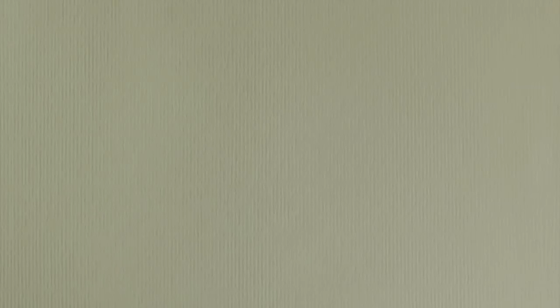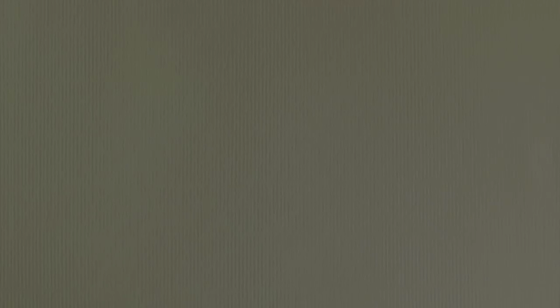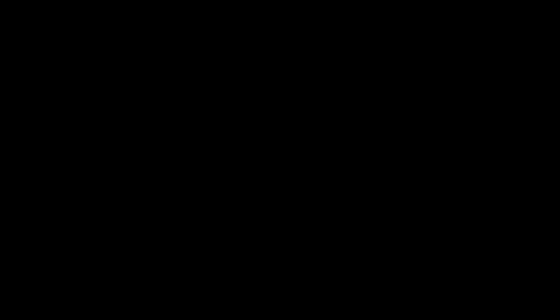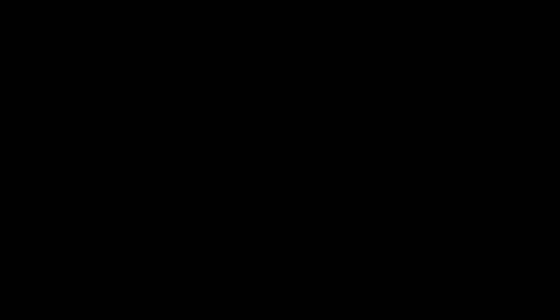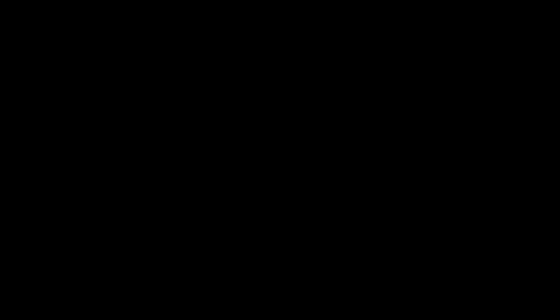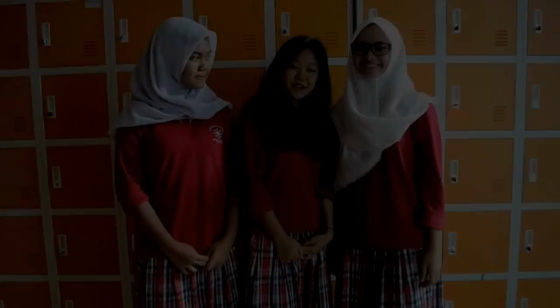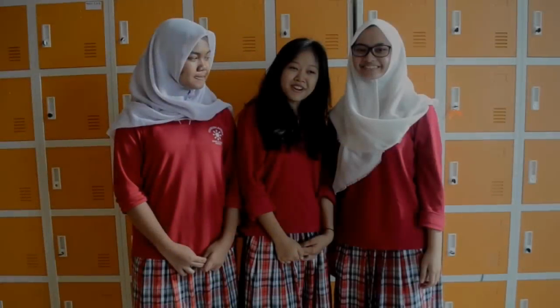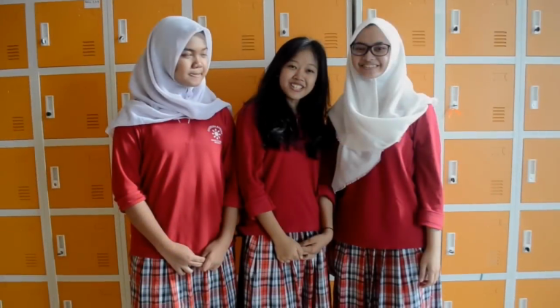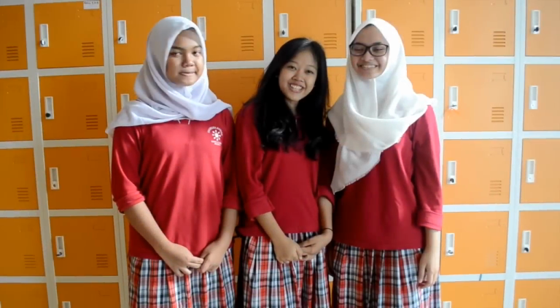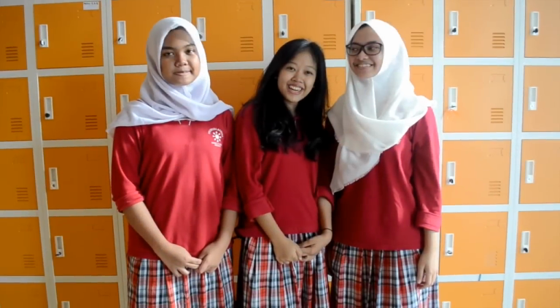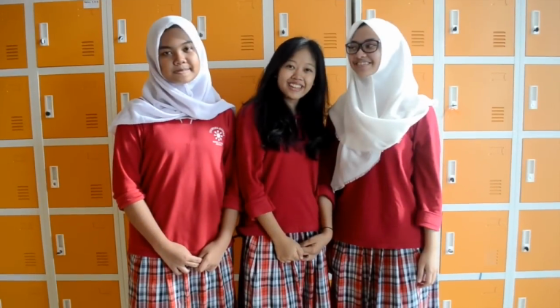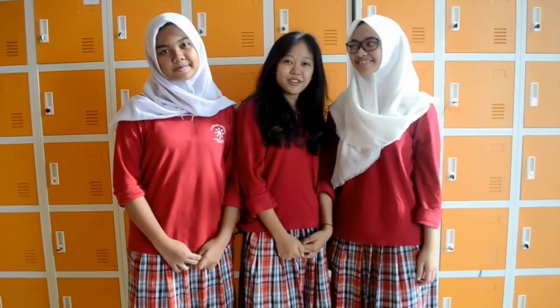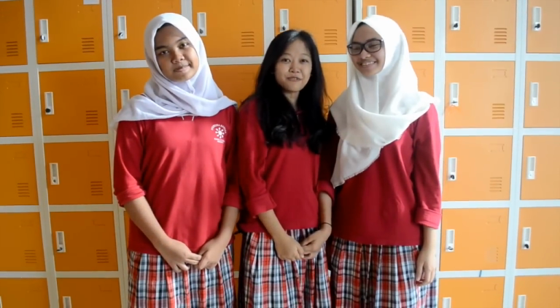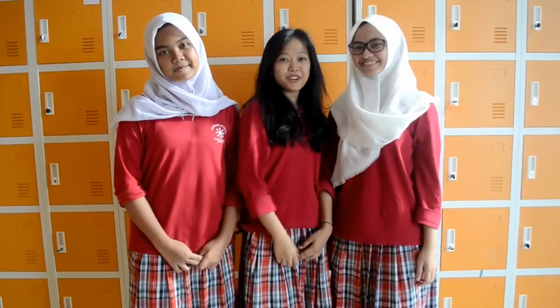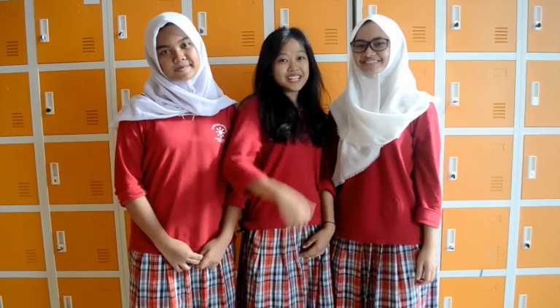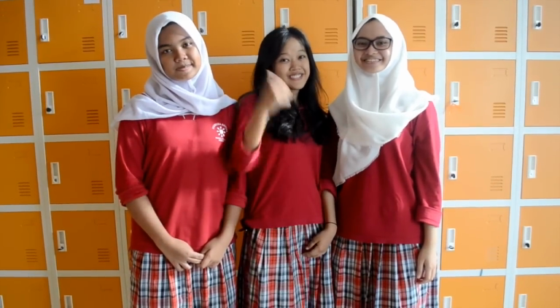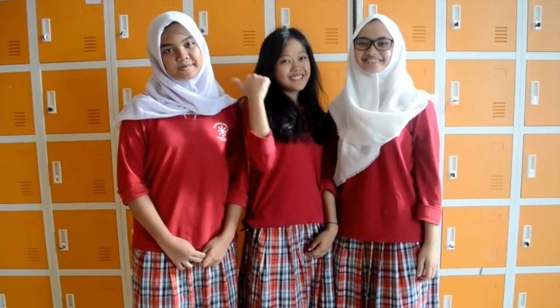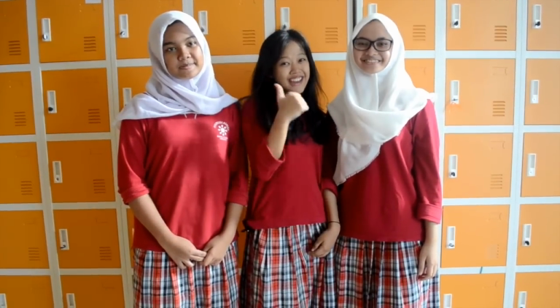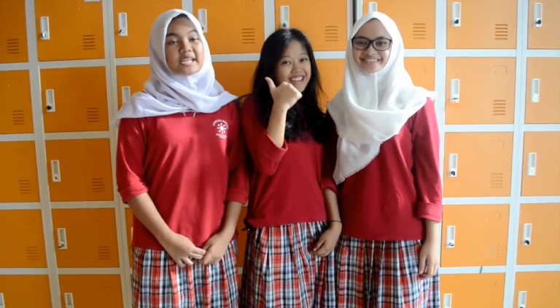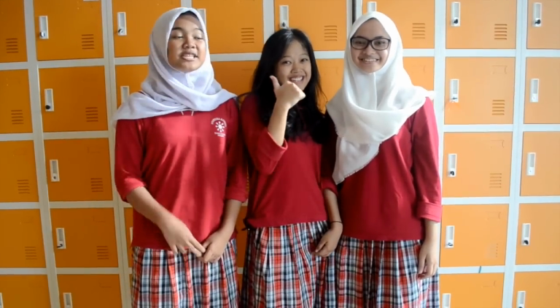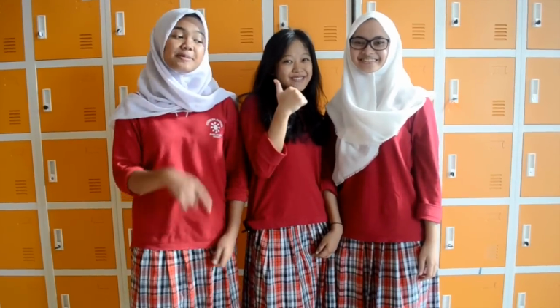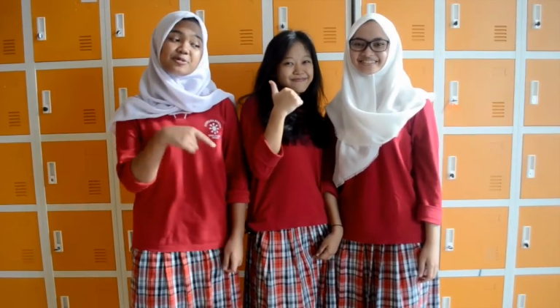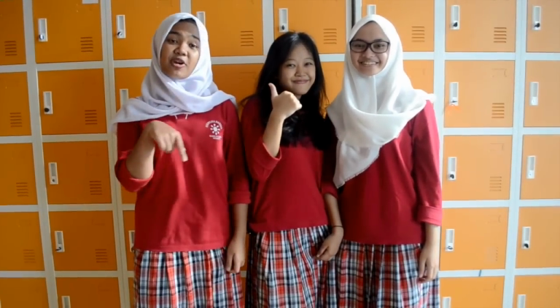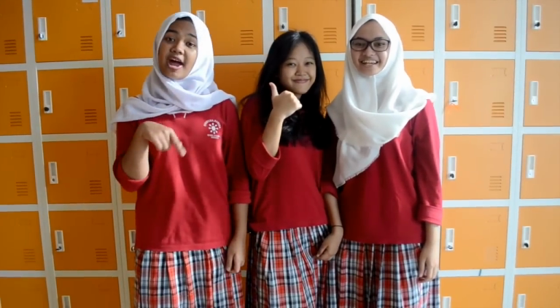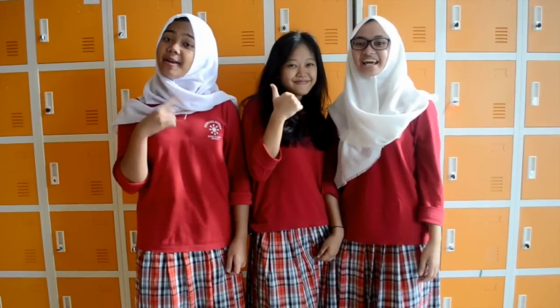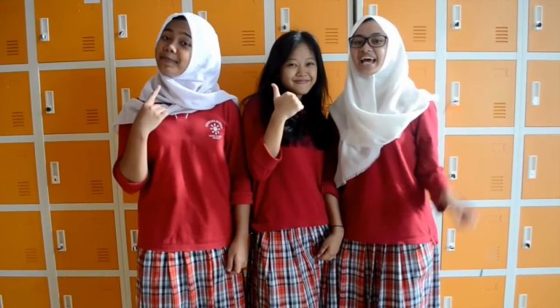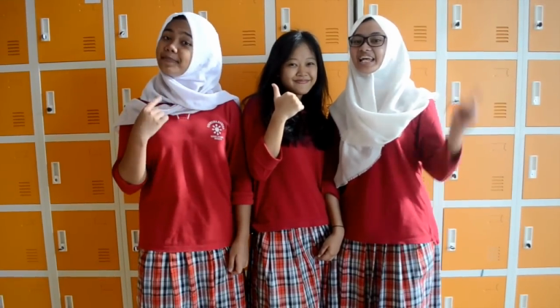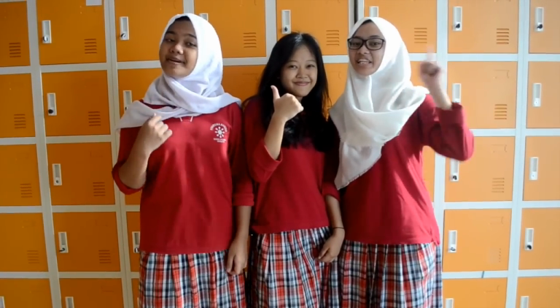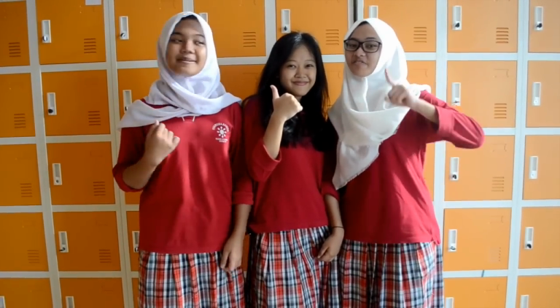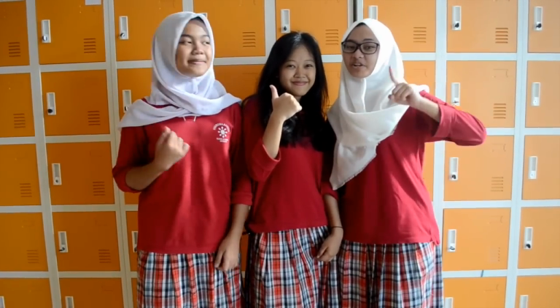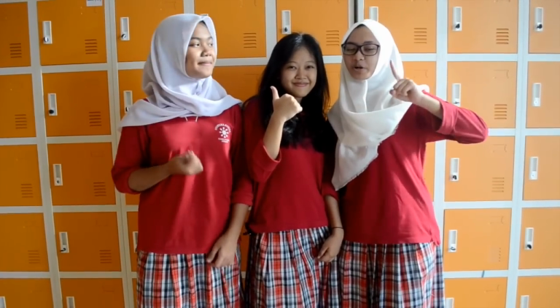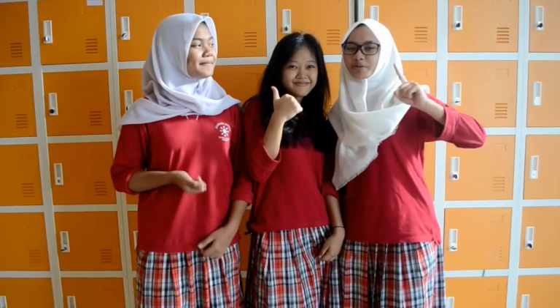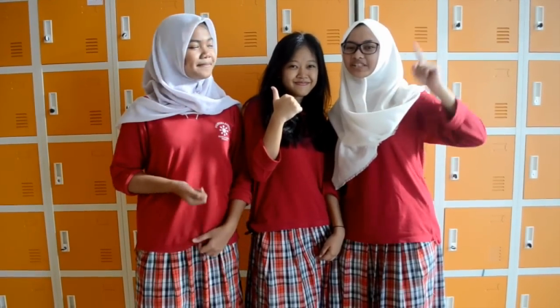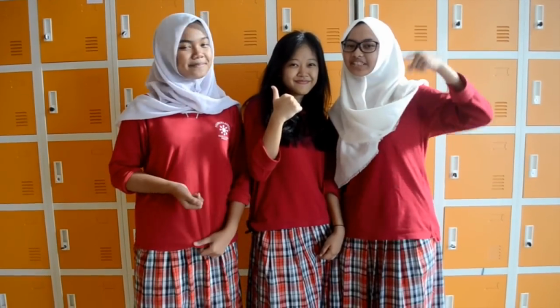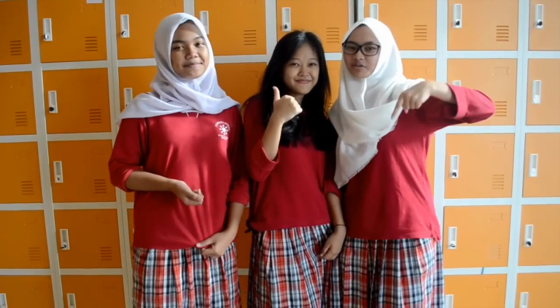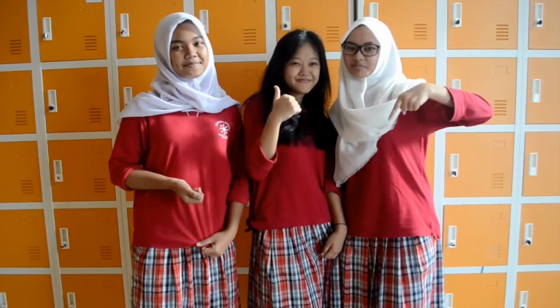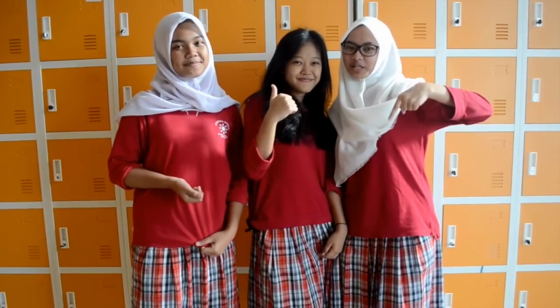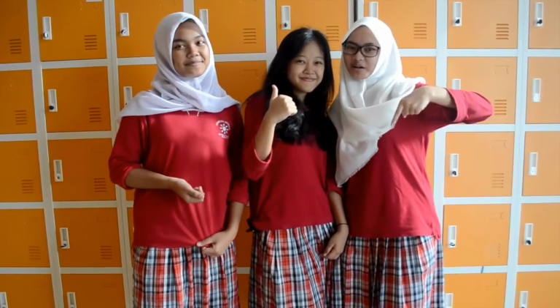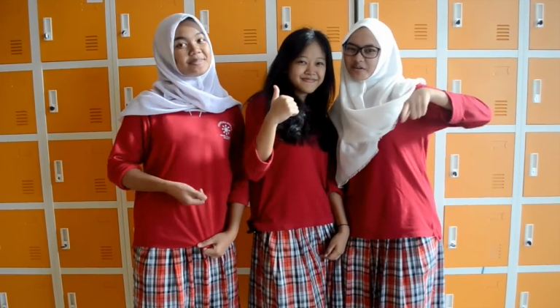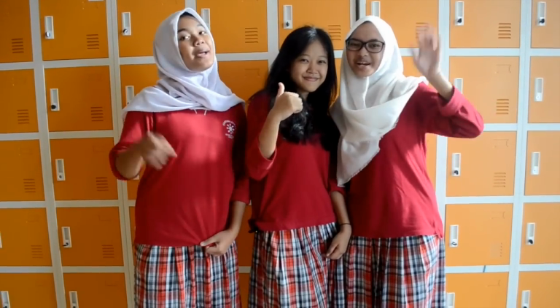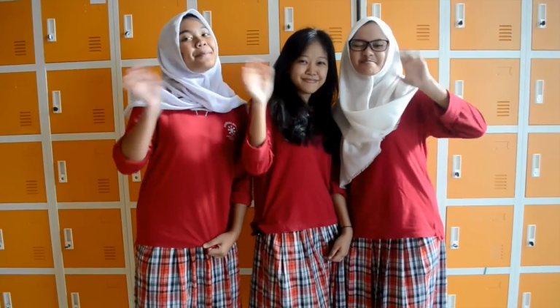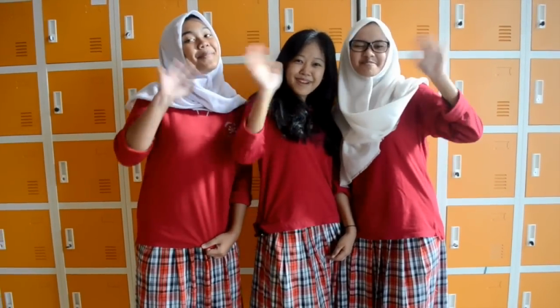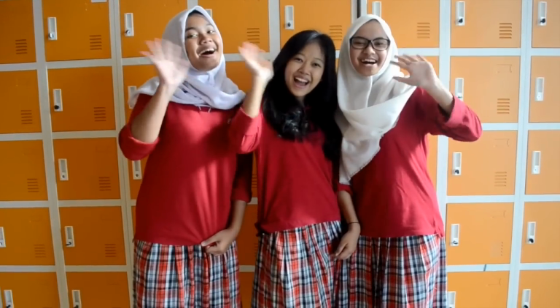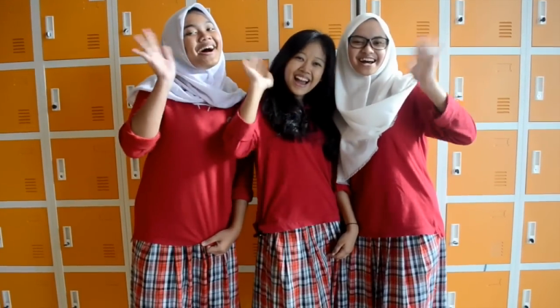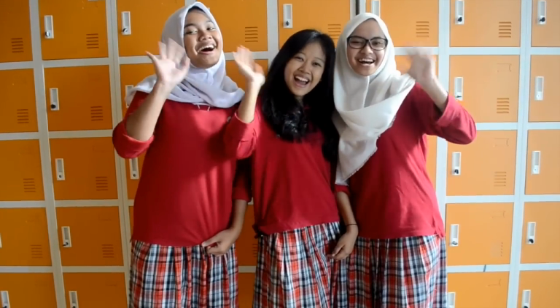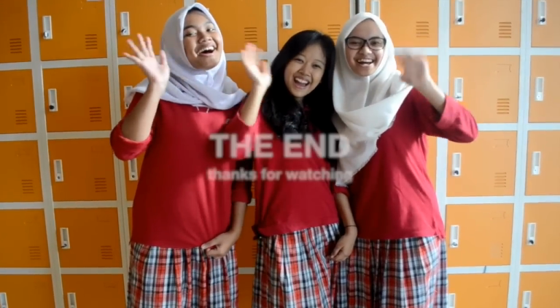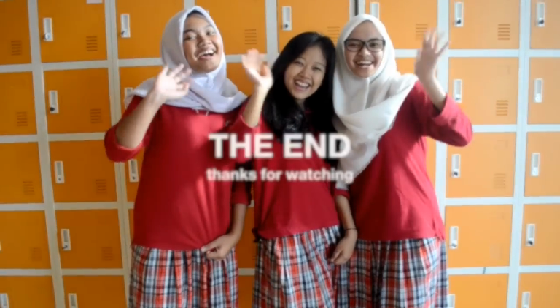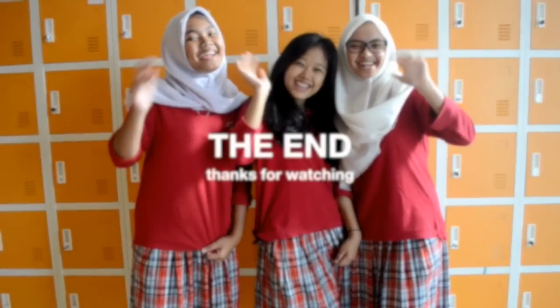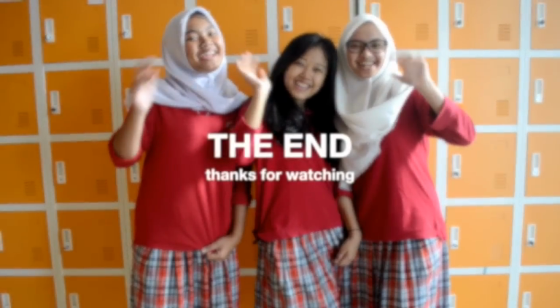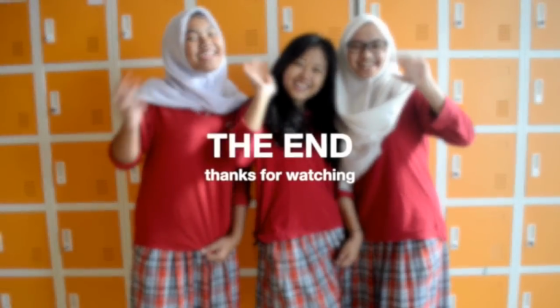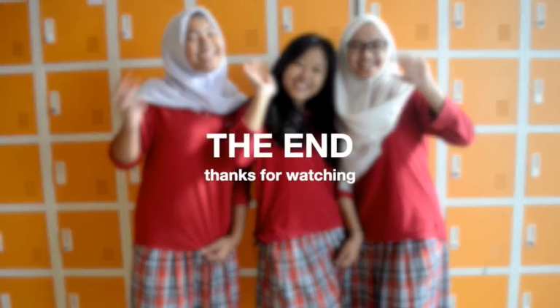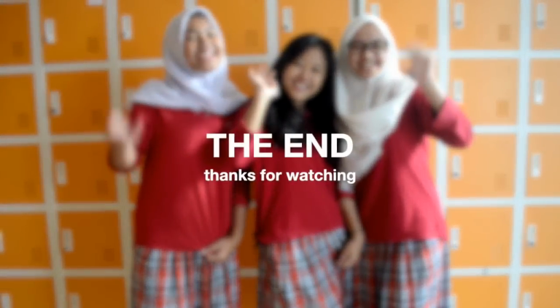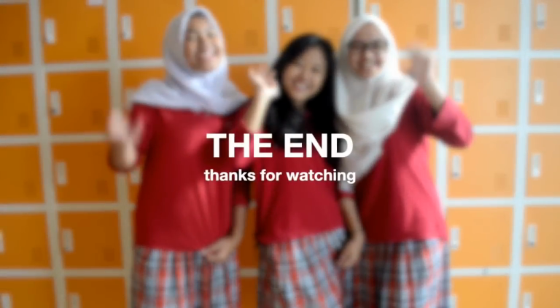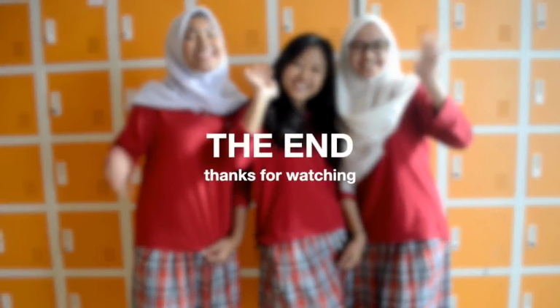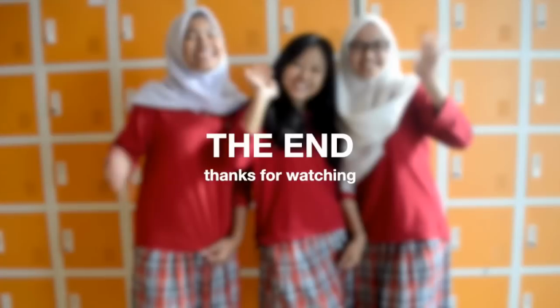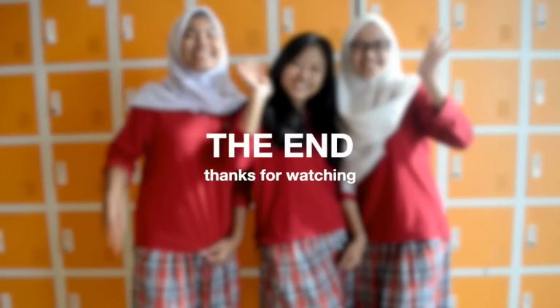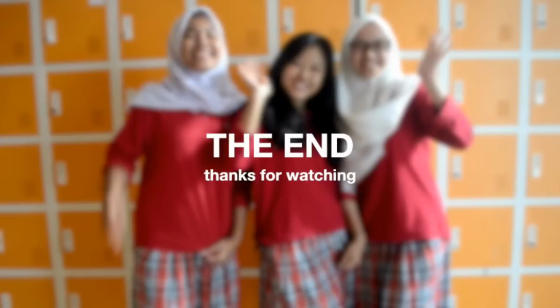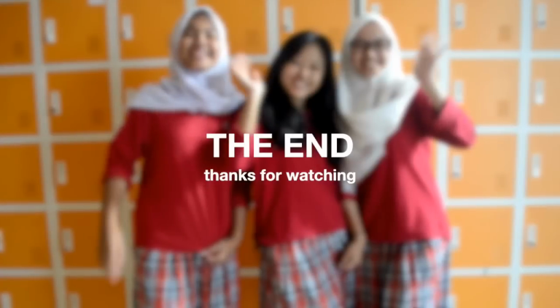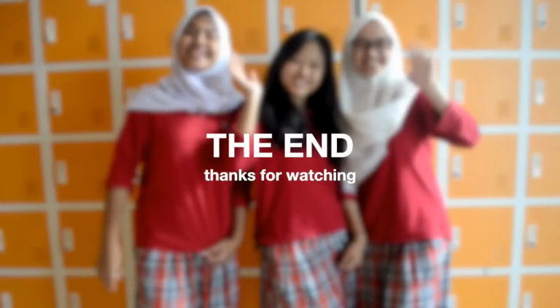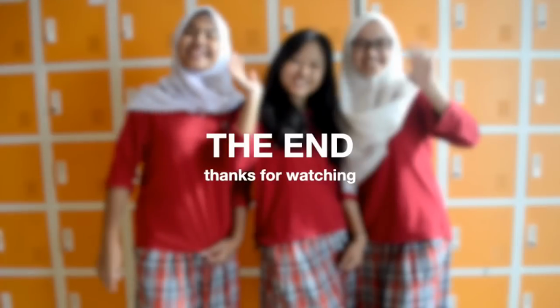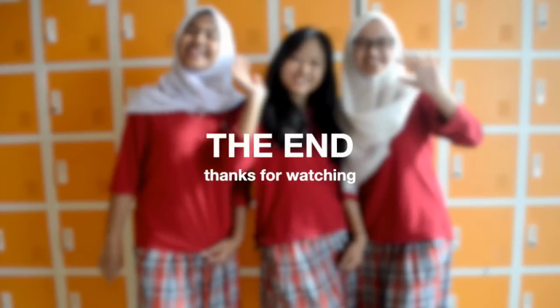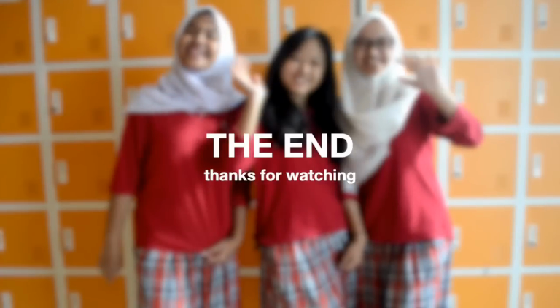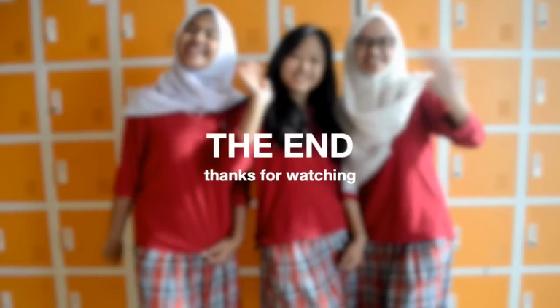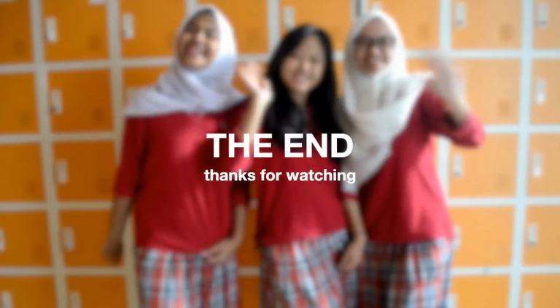Thanks for watching! Don't forget to like, subscribe, and leave your comments down below. Bye!